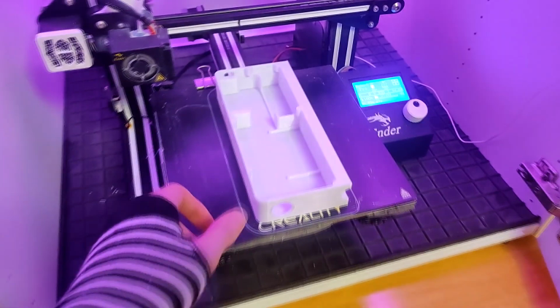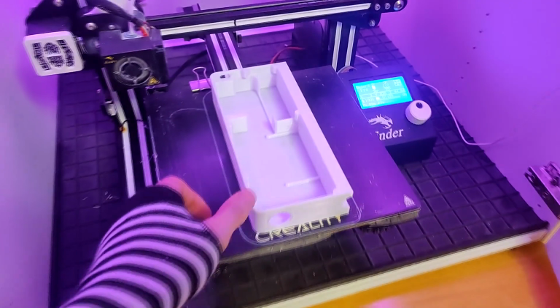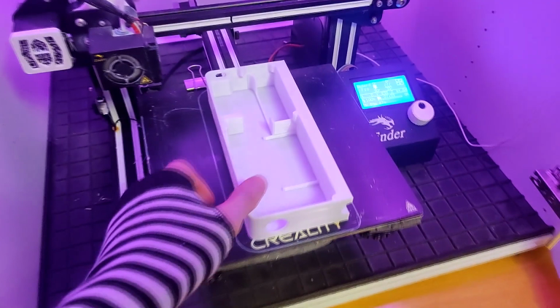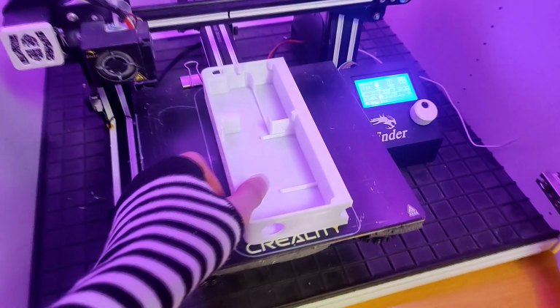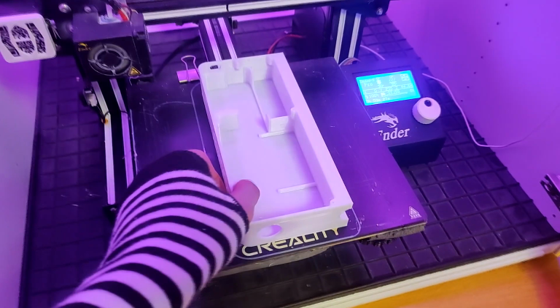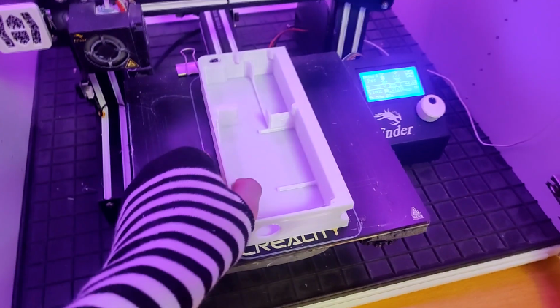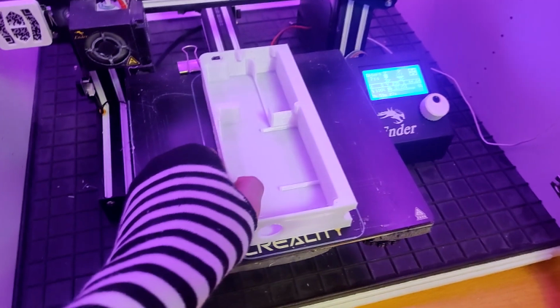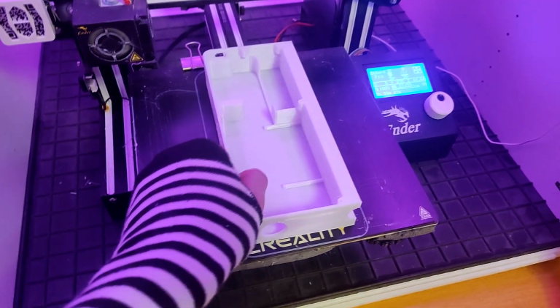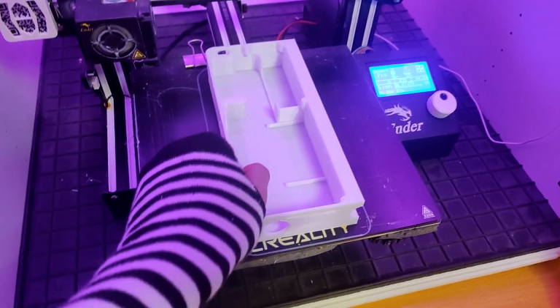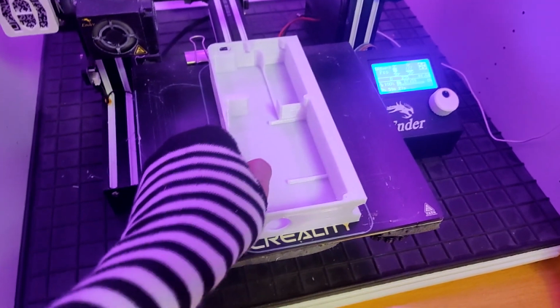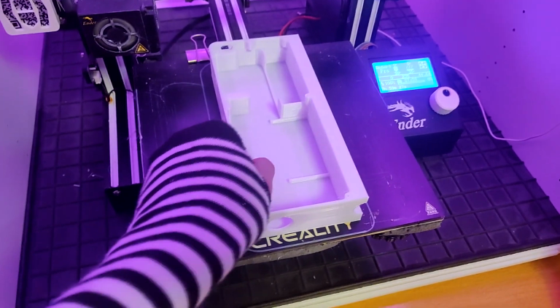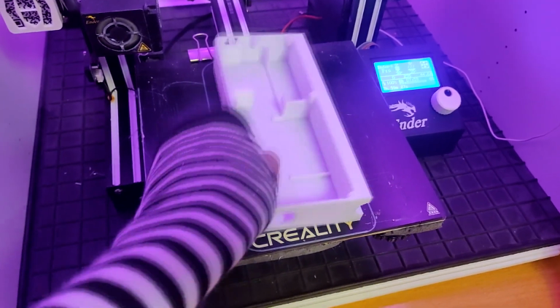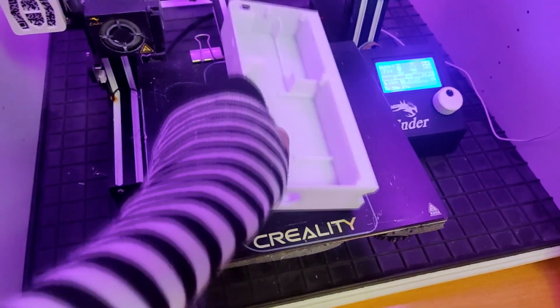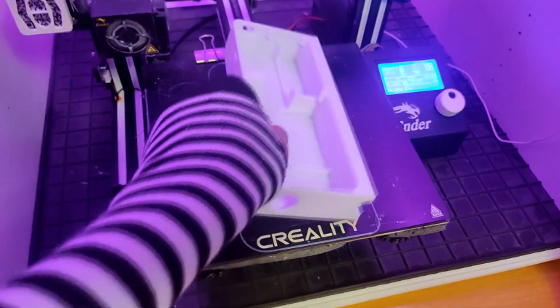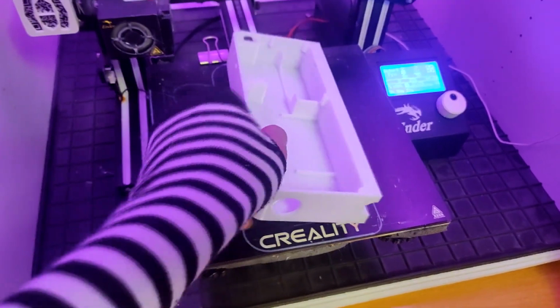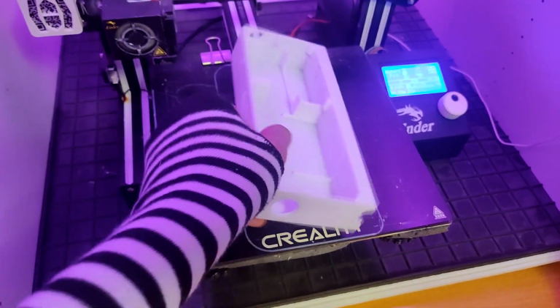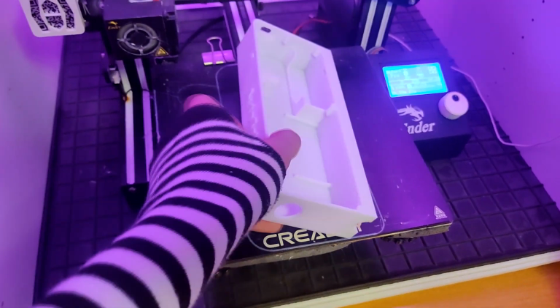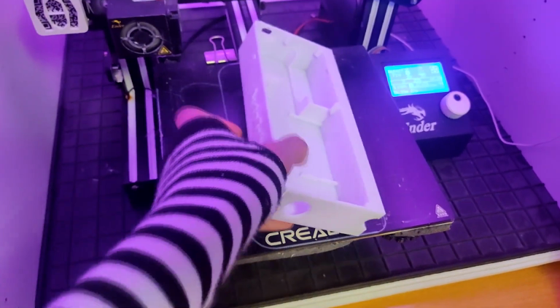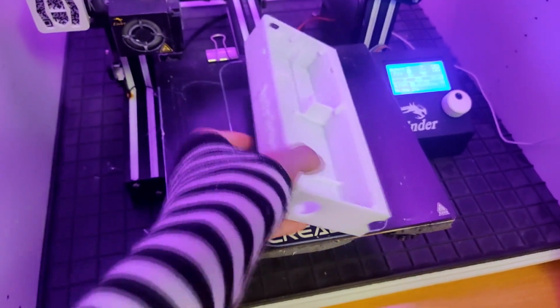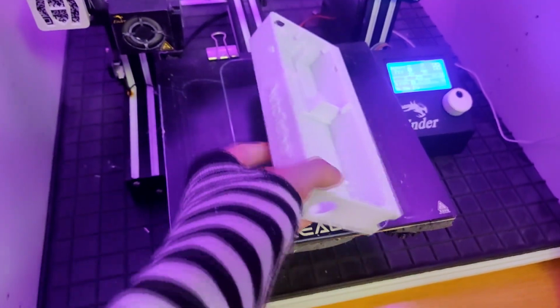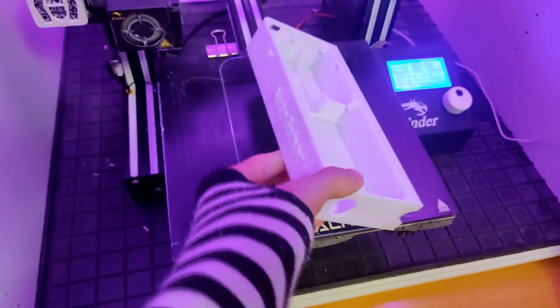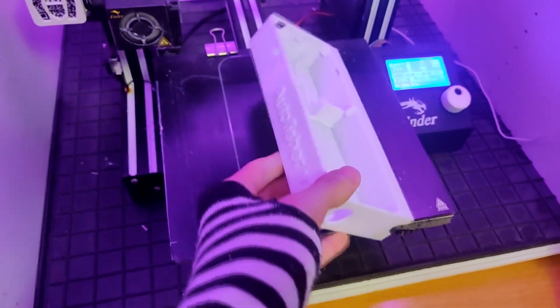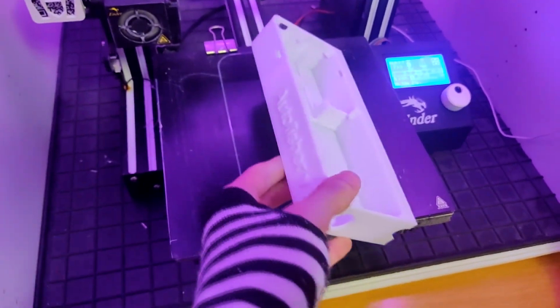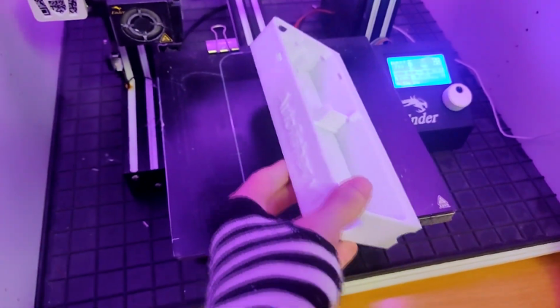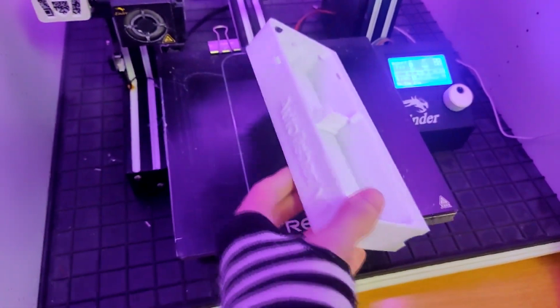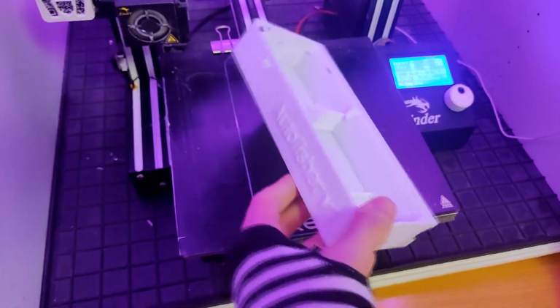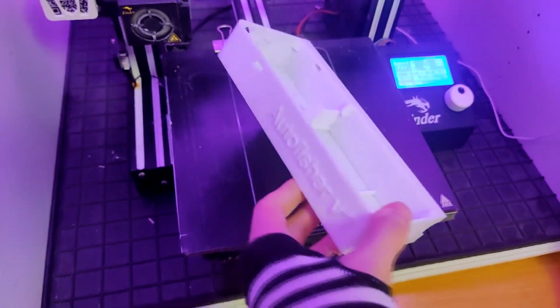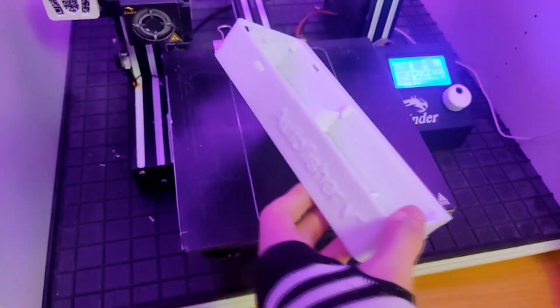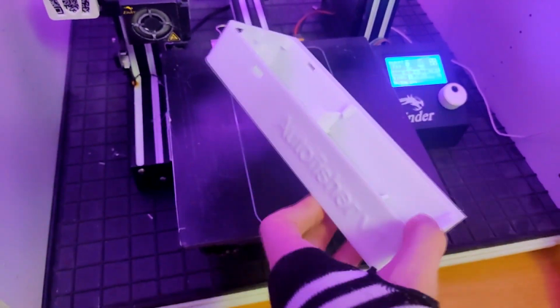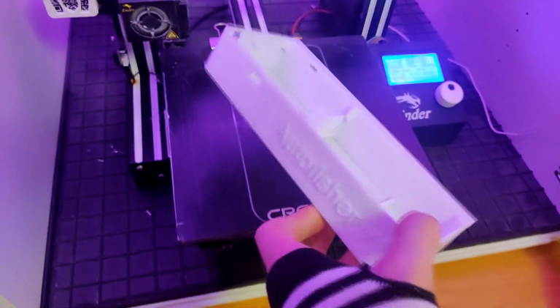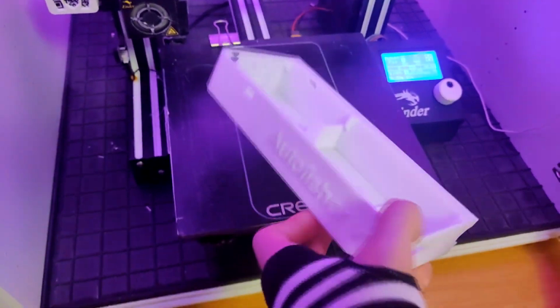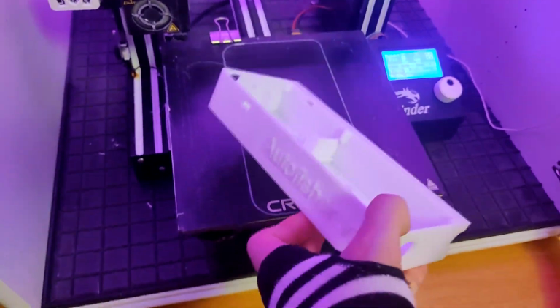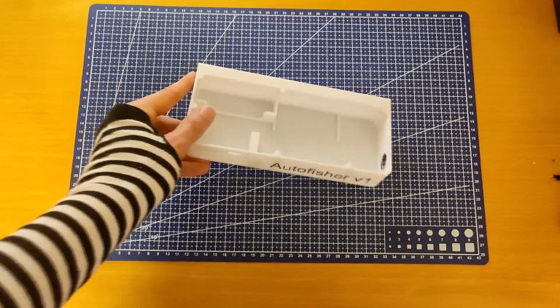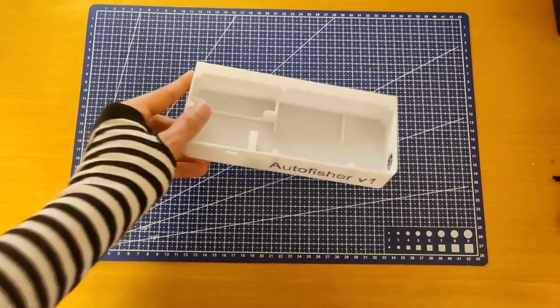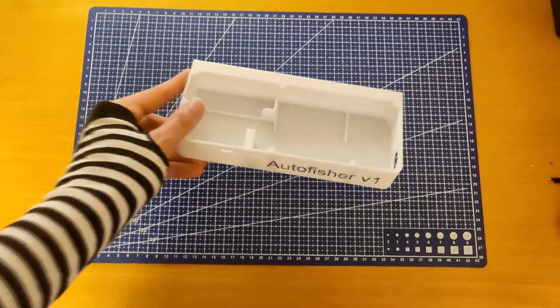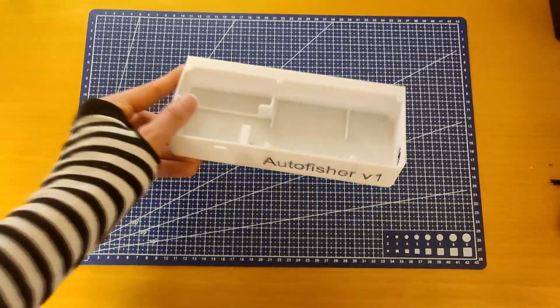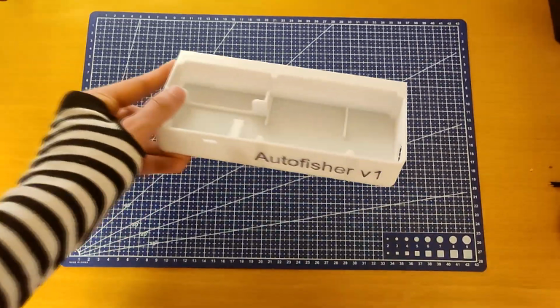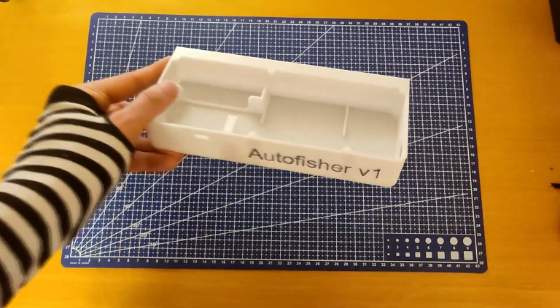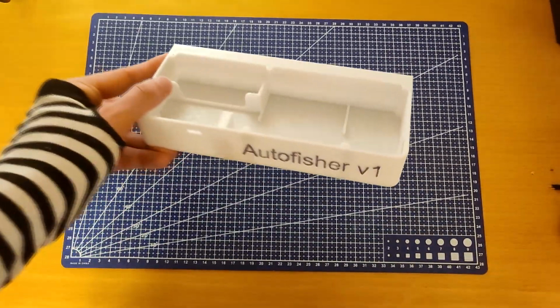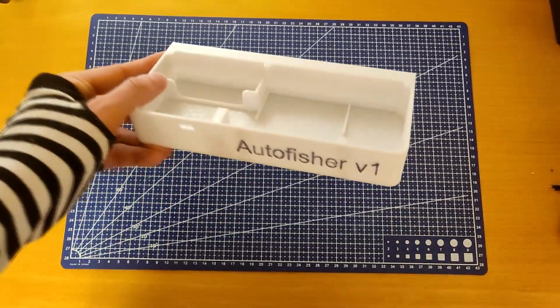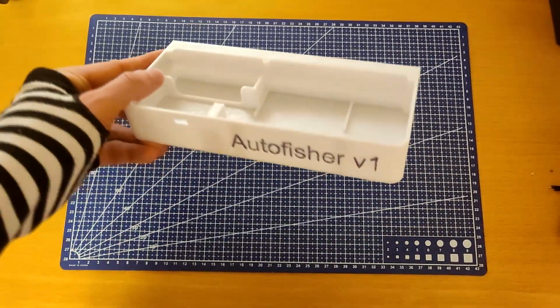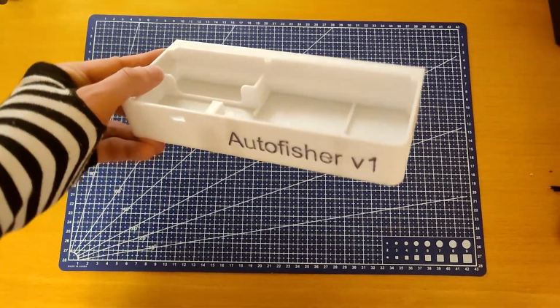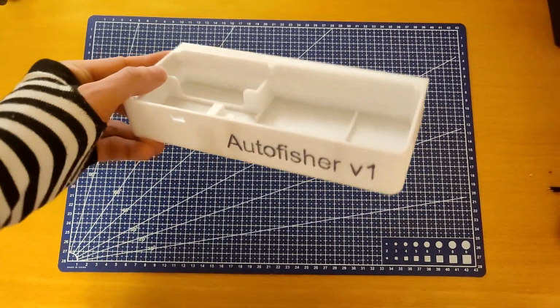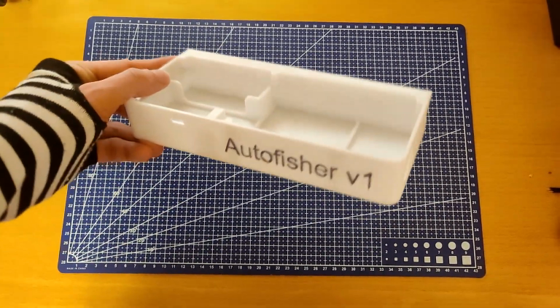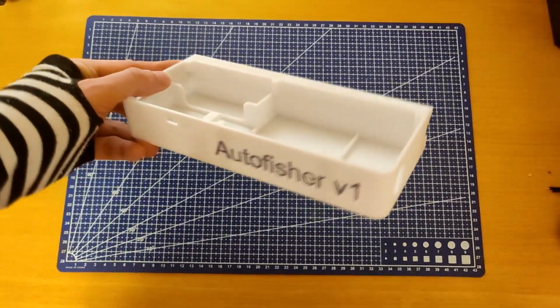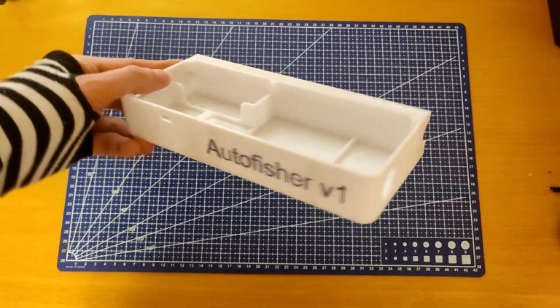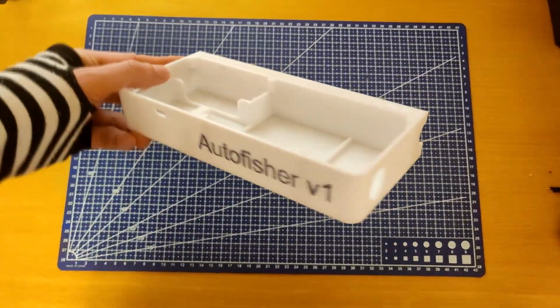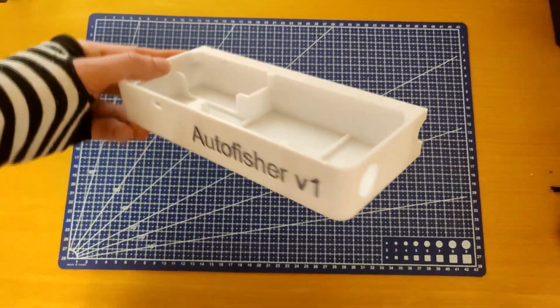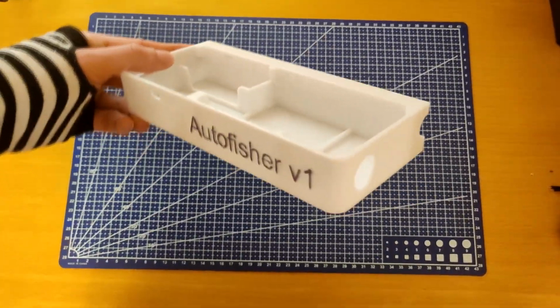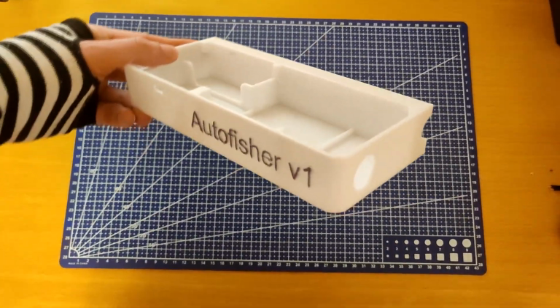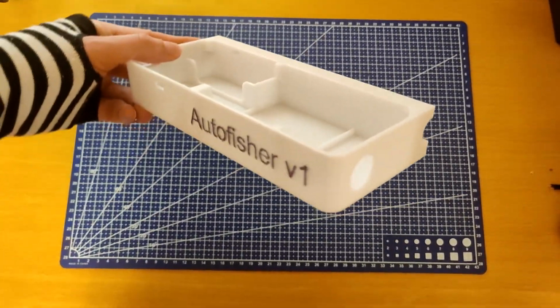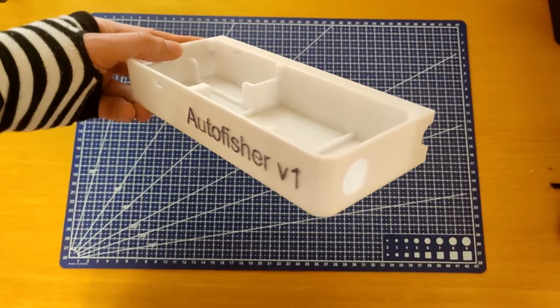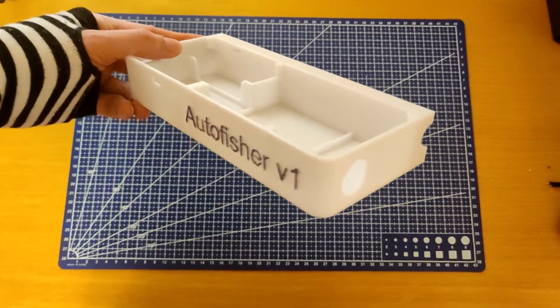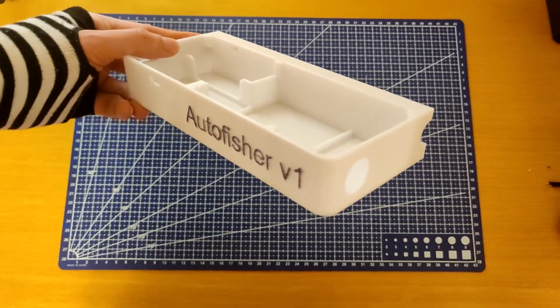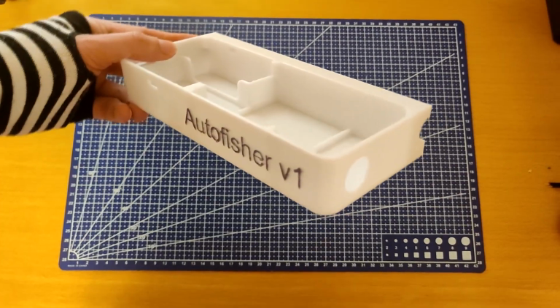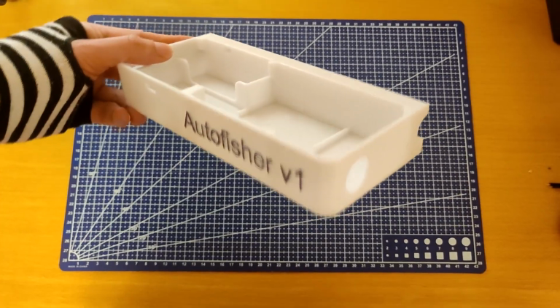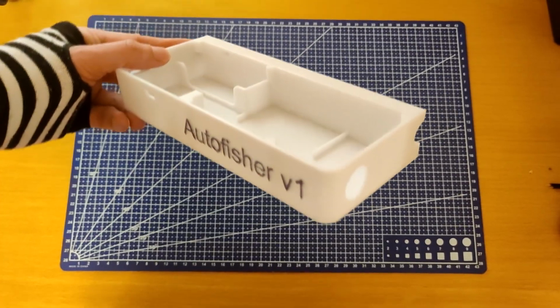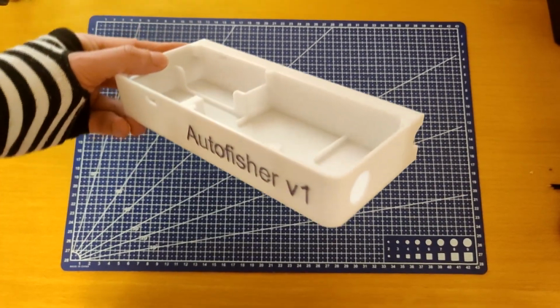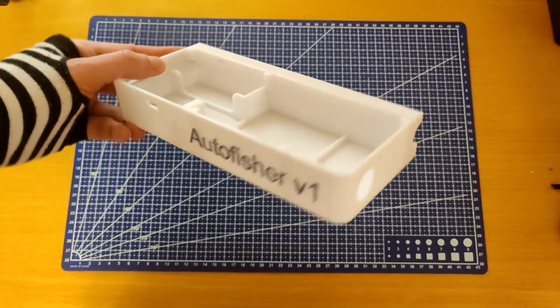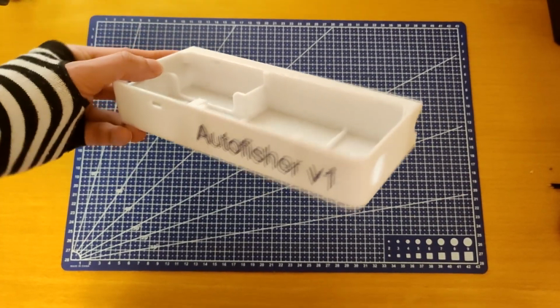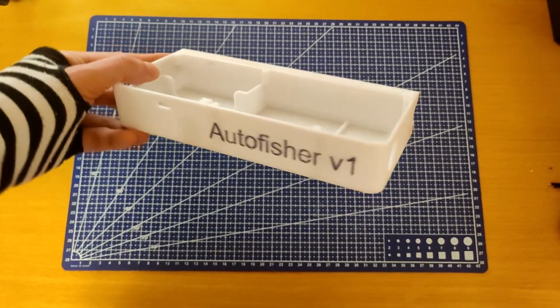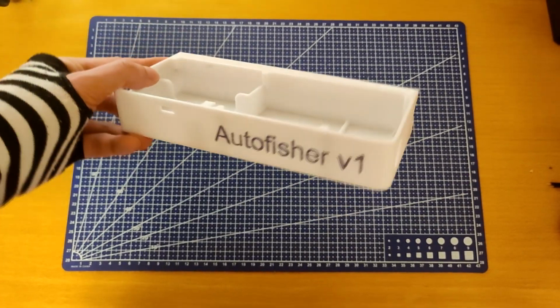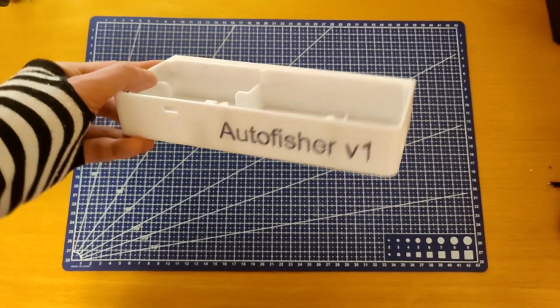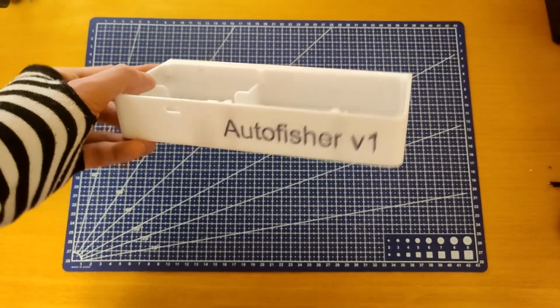I first 3D printed the case, after which I painted the text black with a marker.